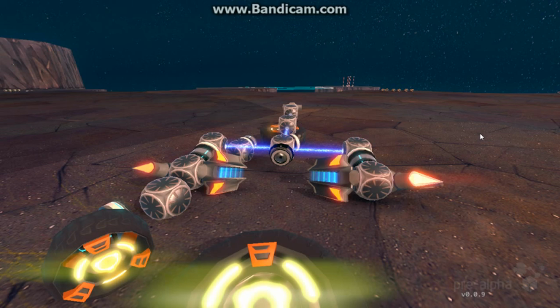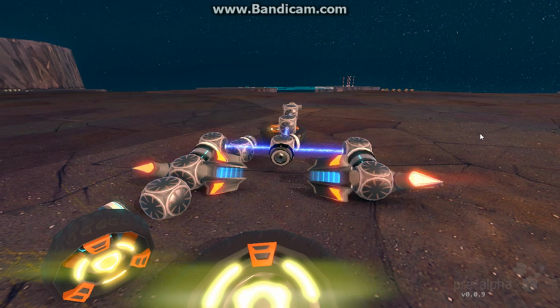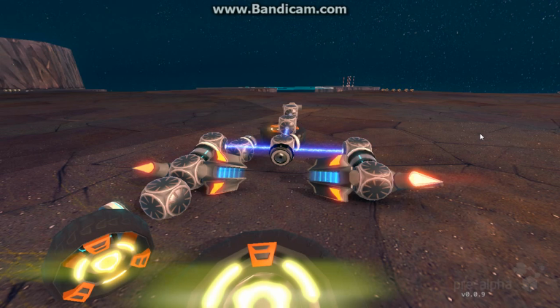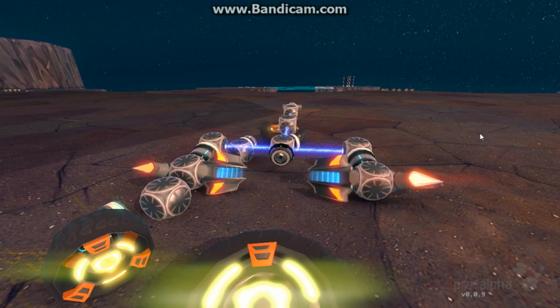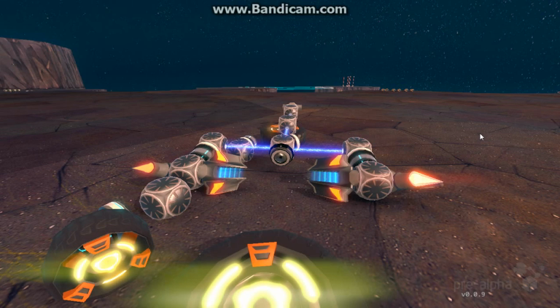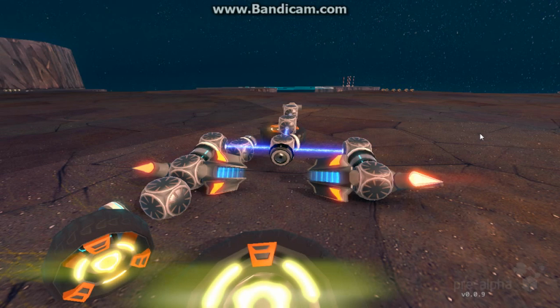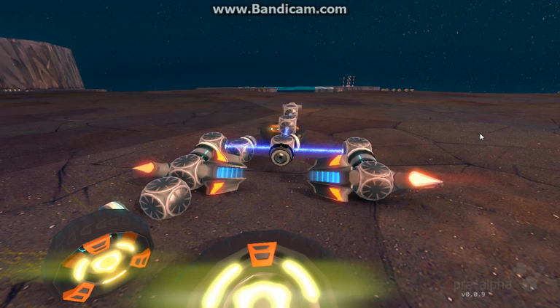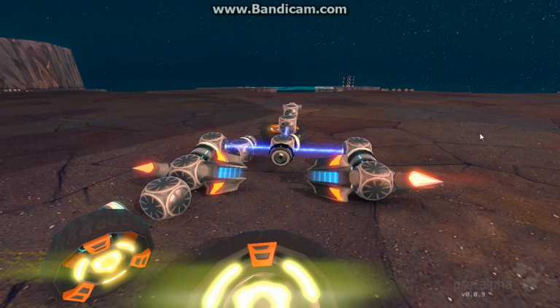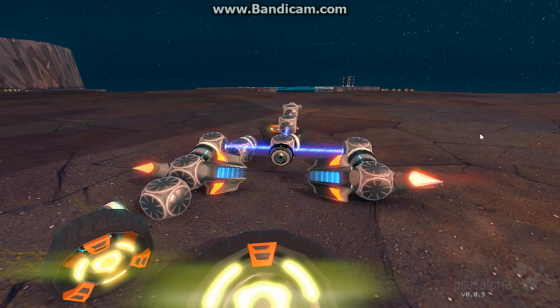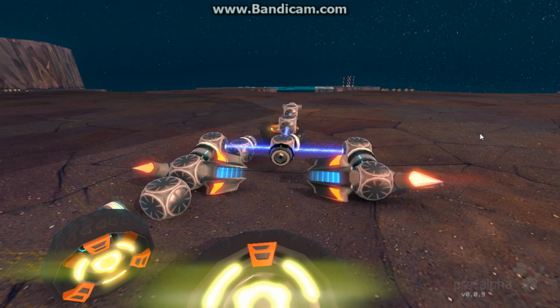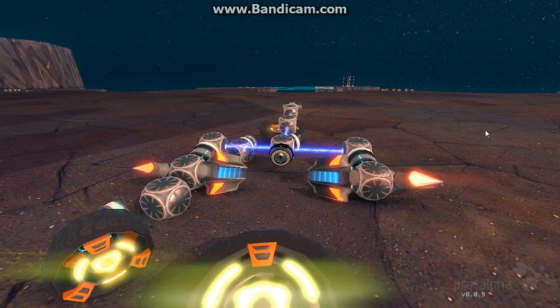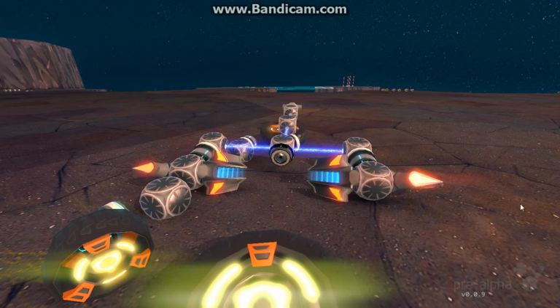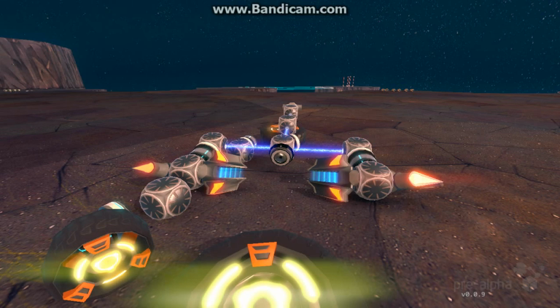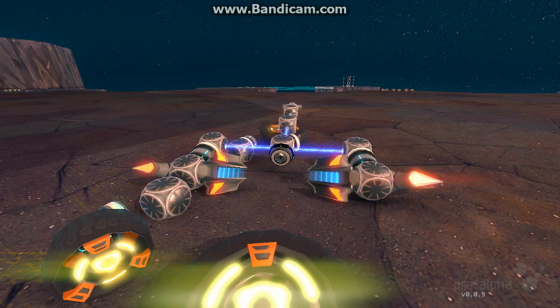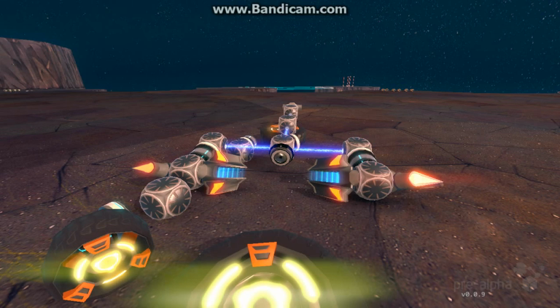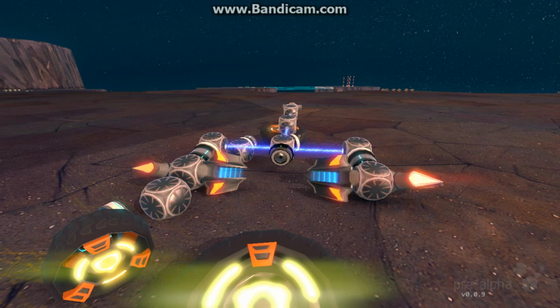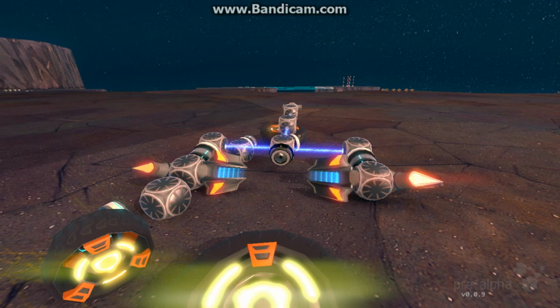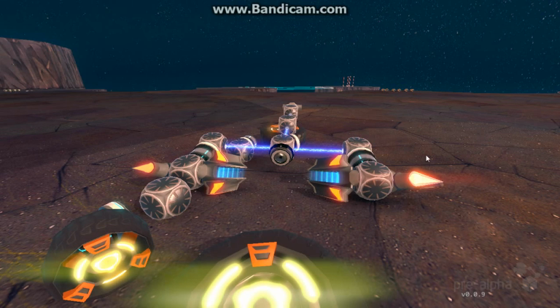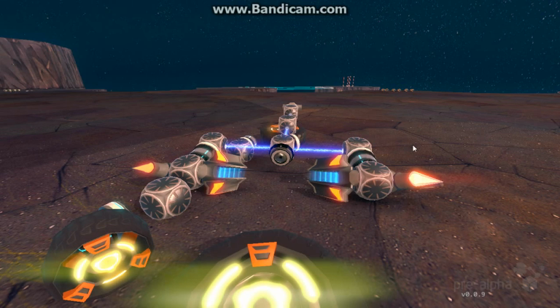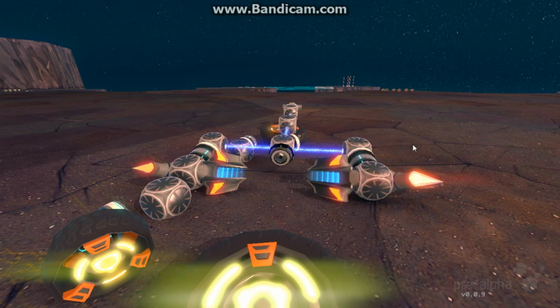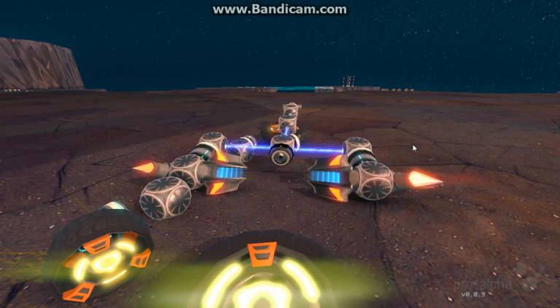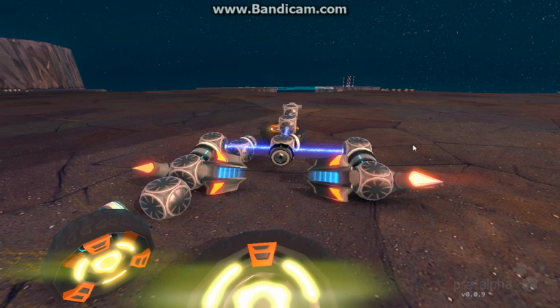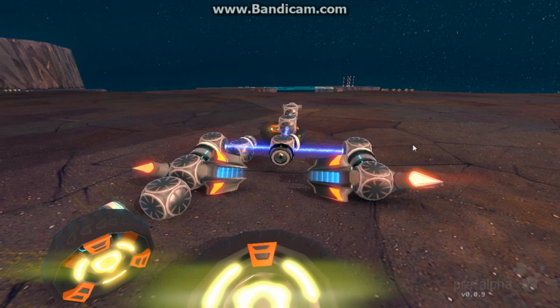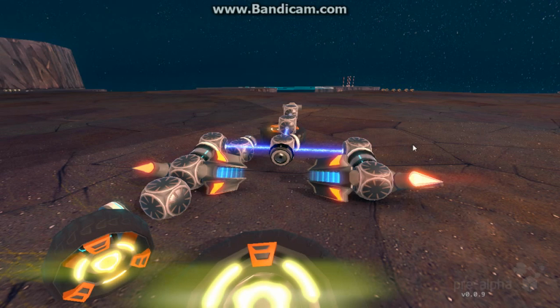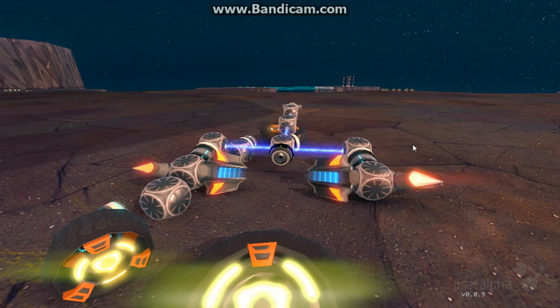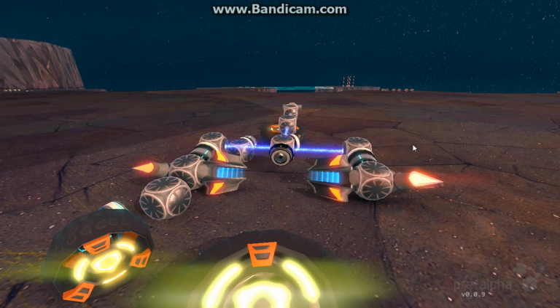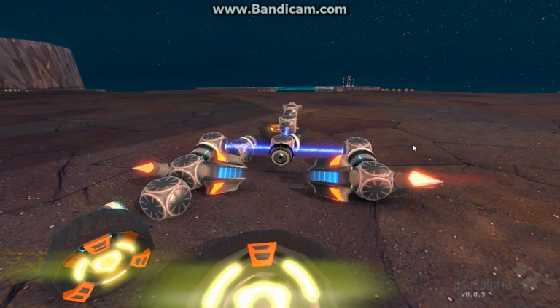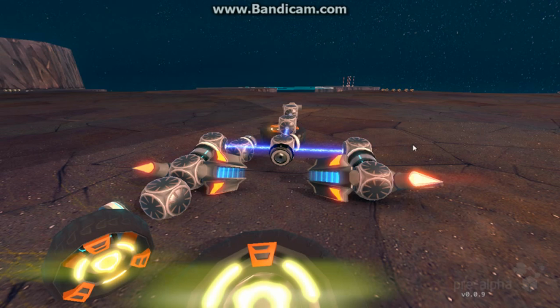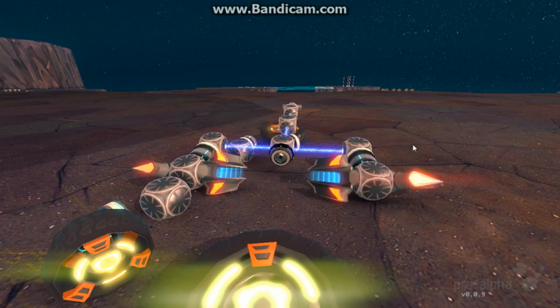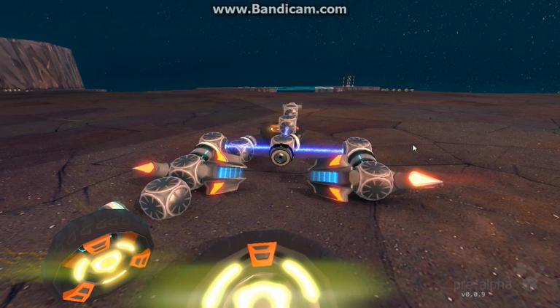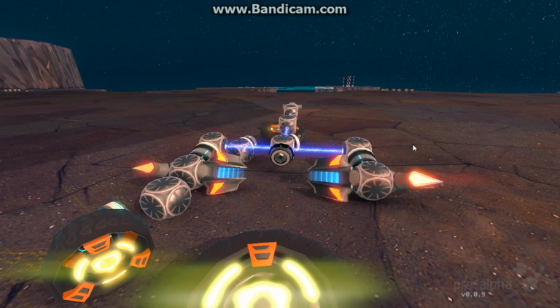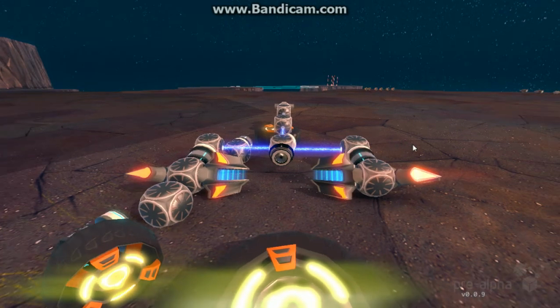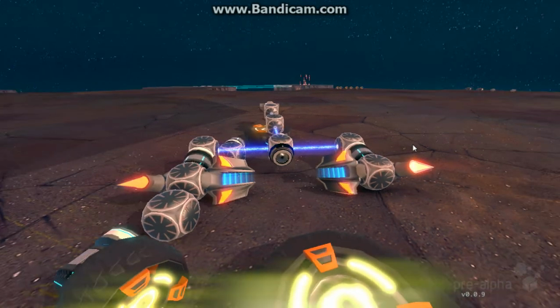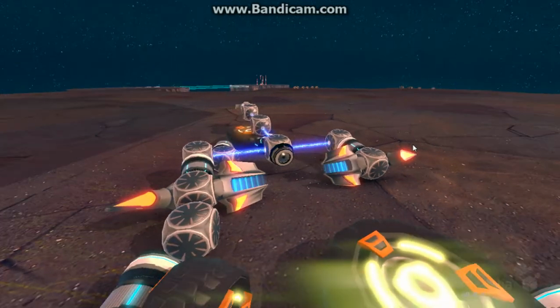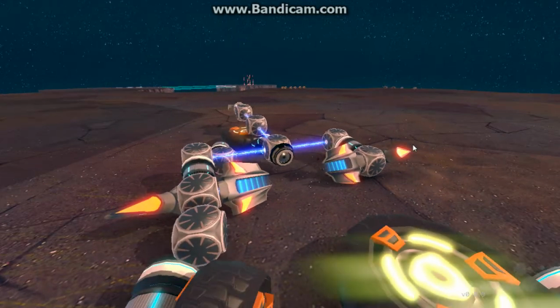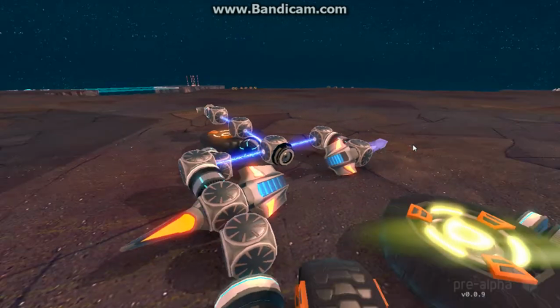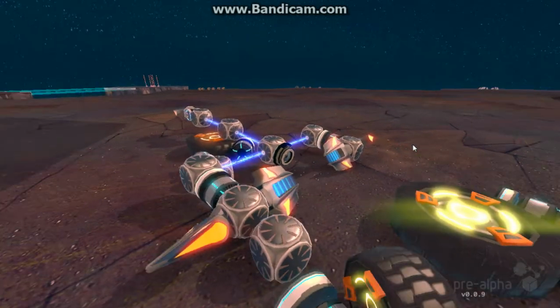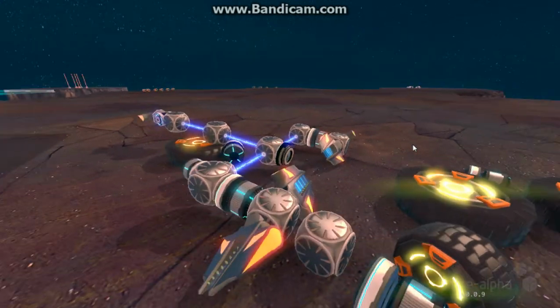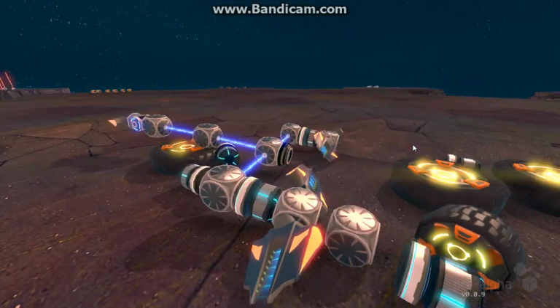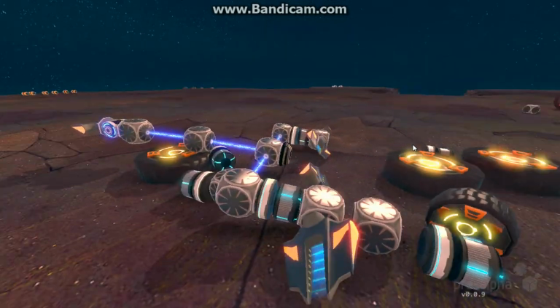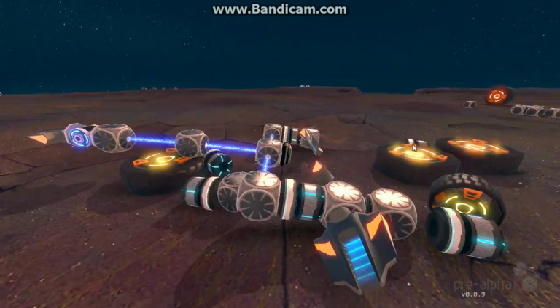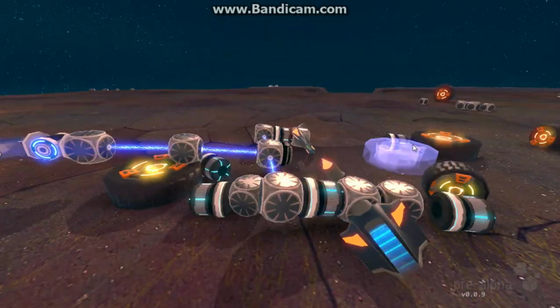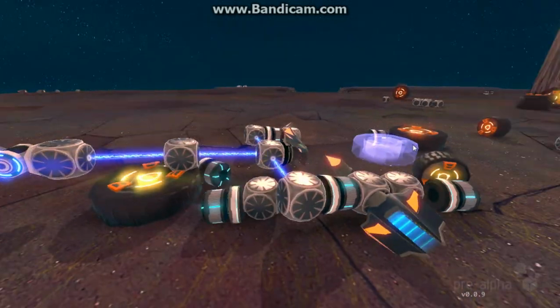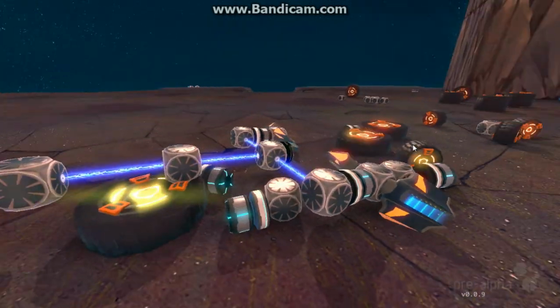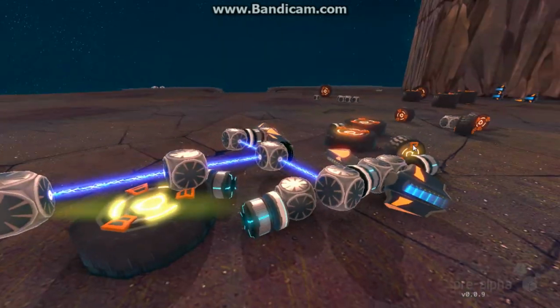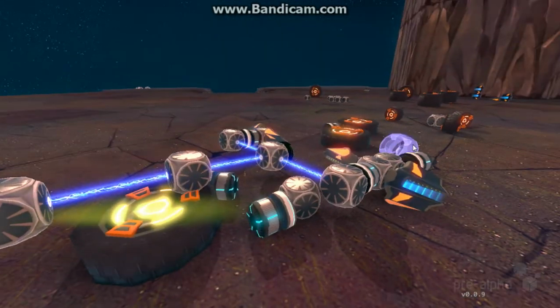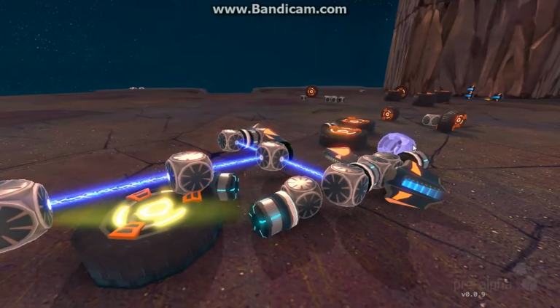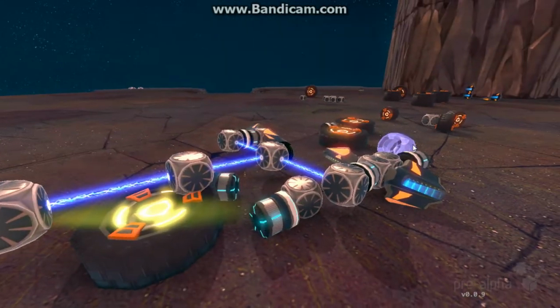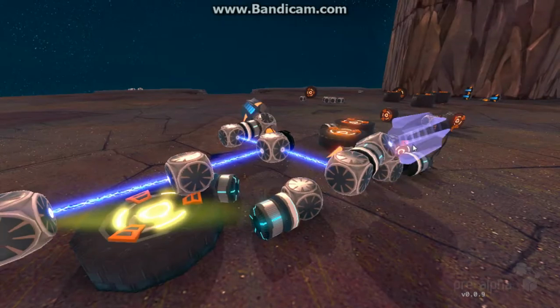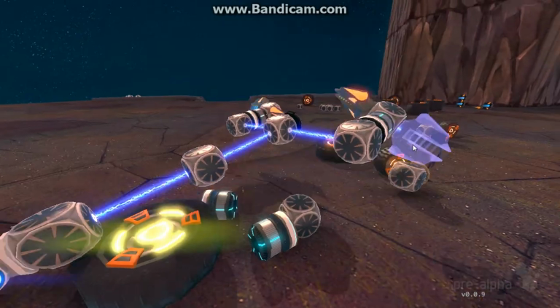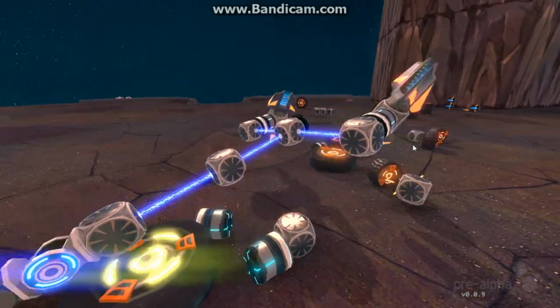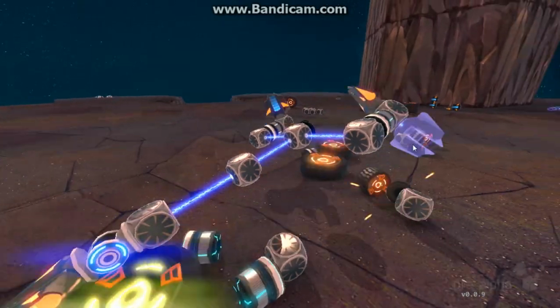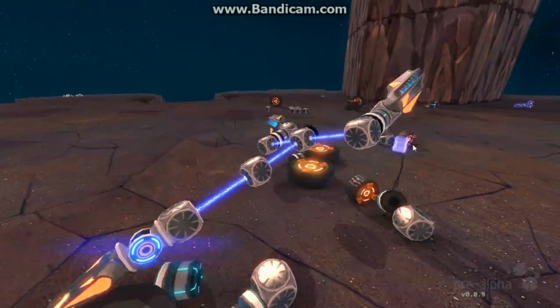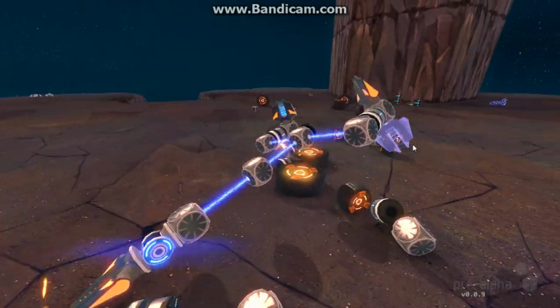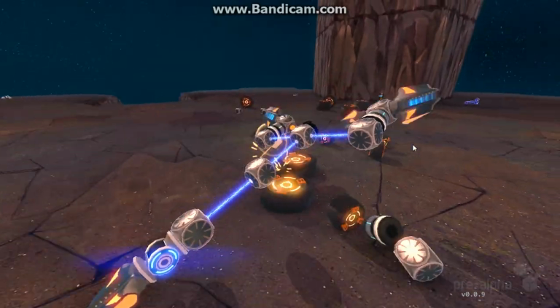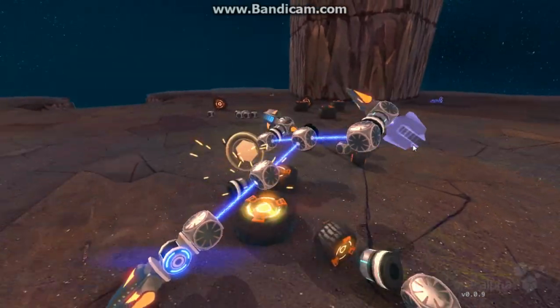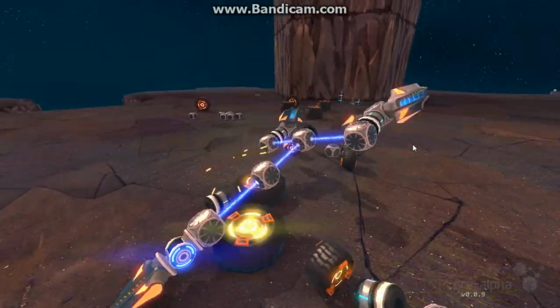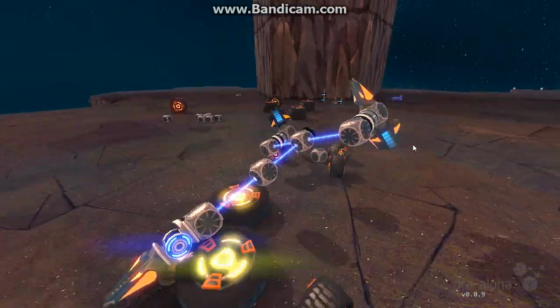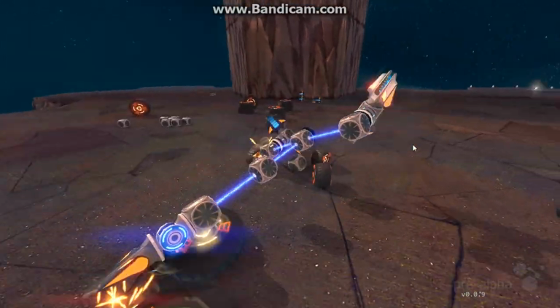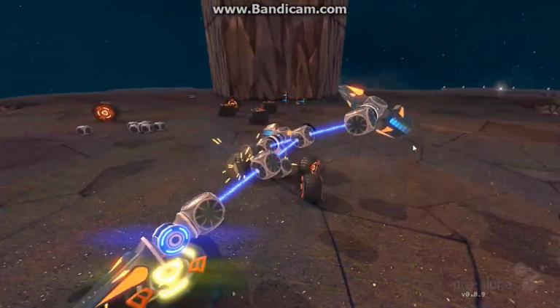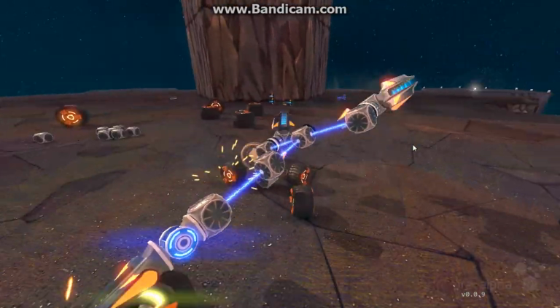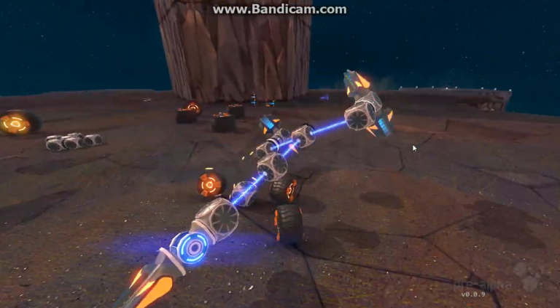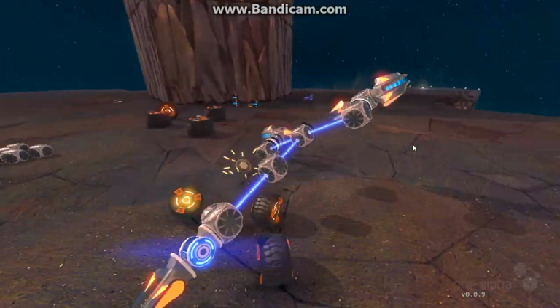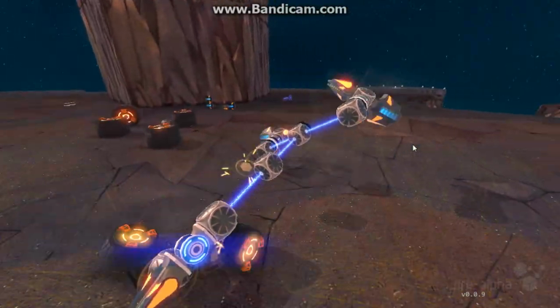Hello all, Zyceros here. I just figured I'd show you my current work-in-progress project.